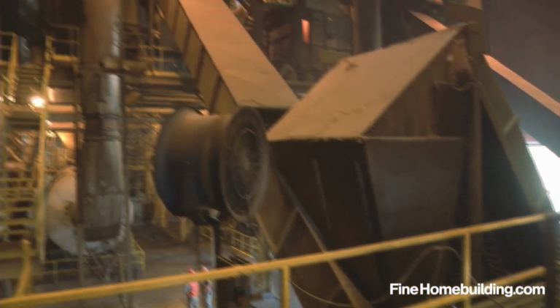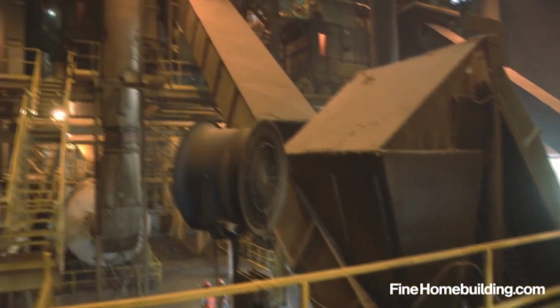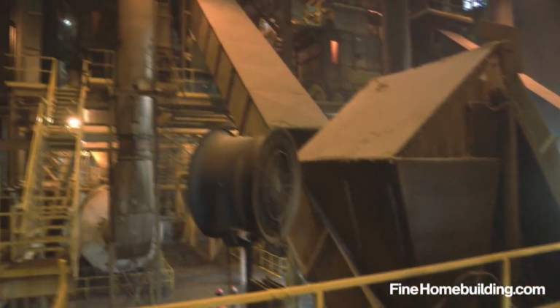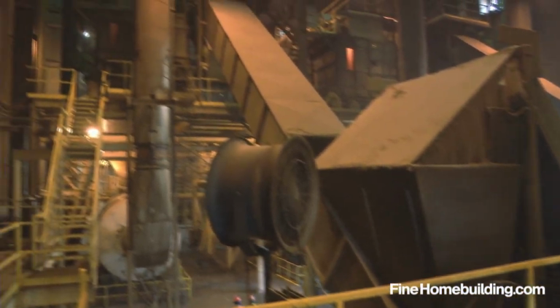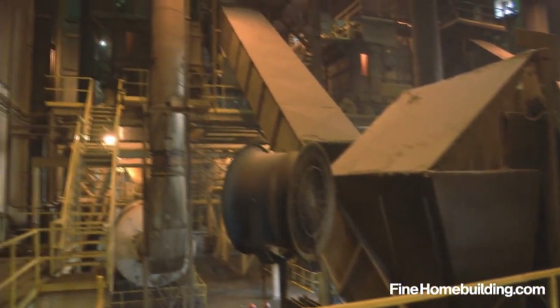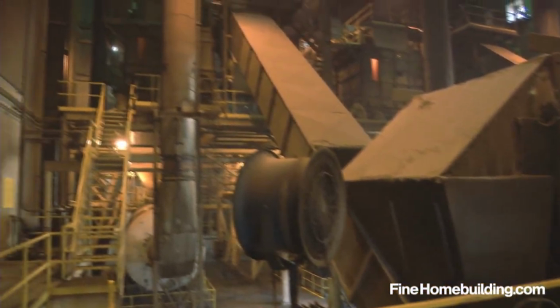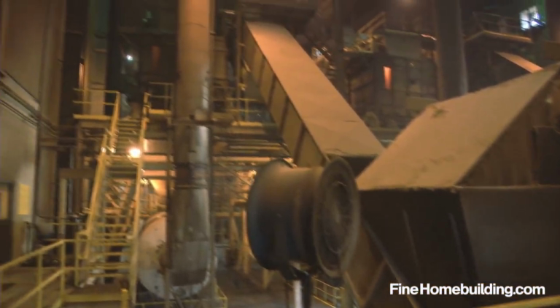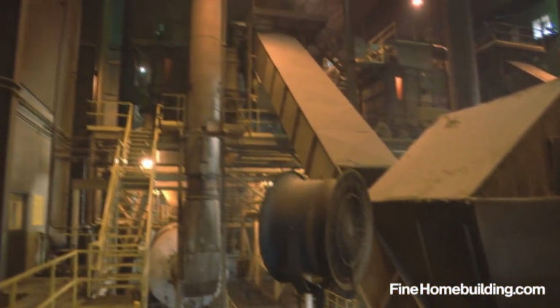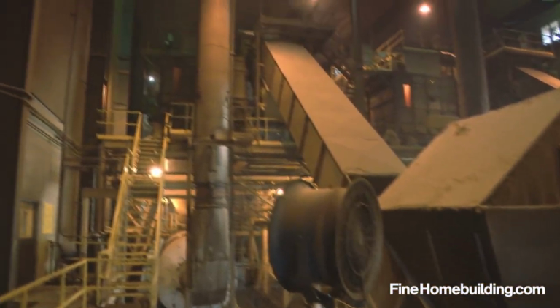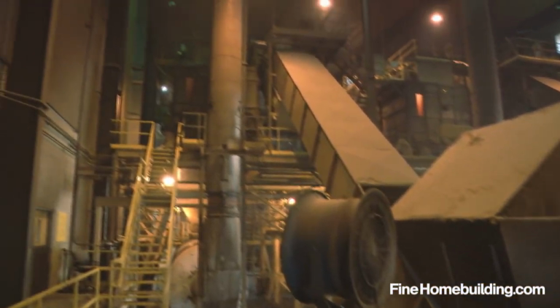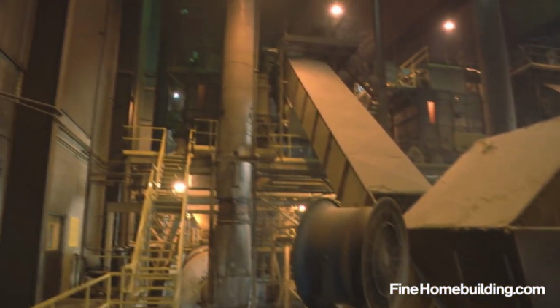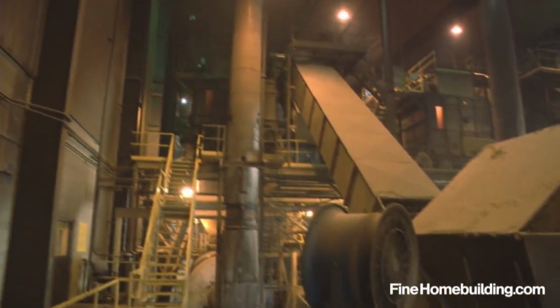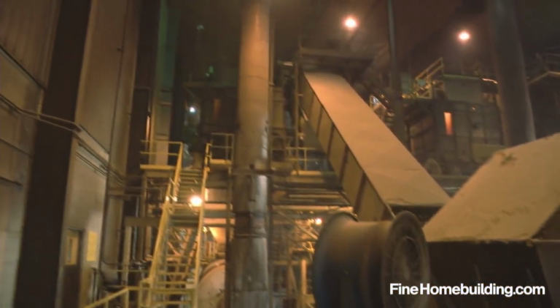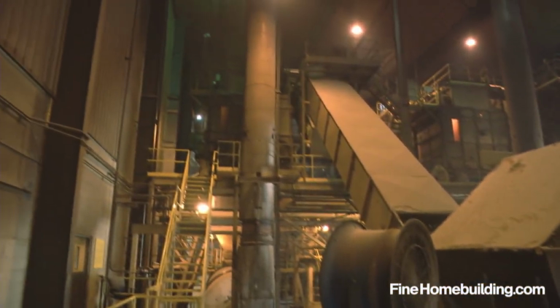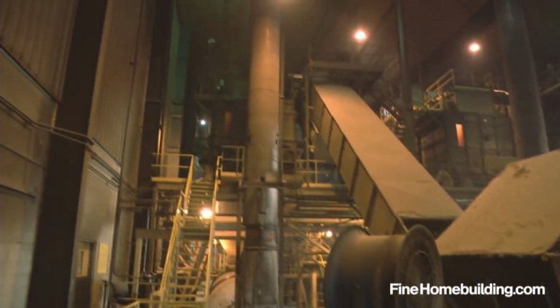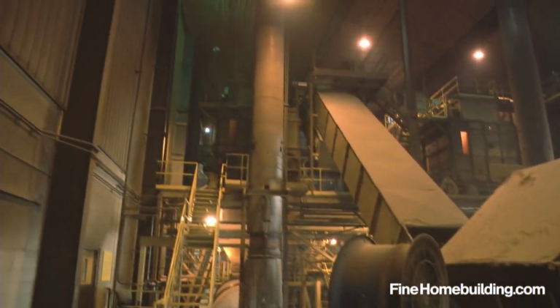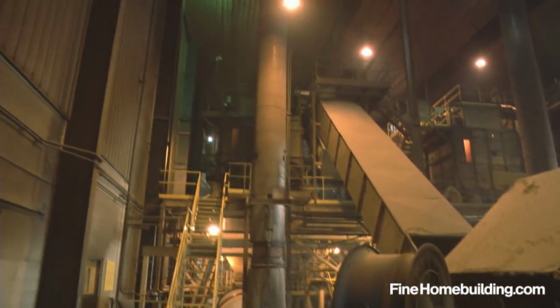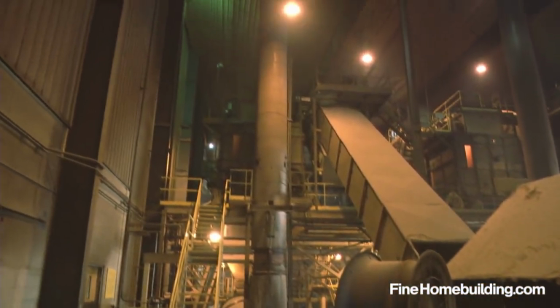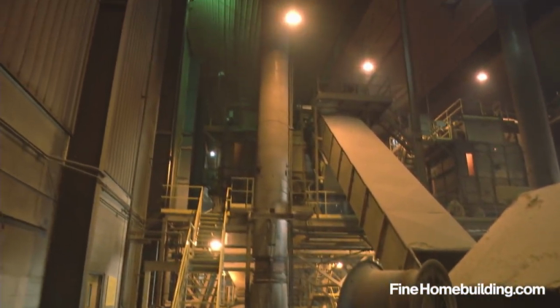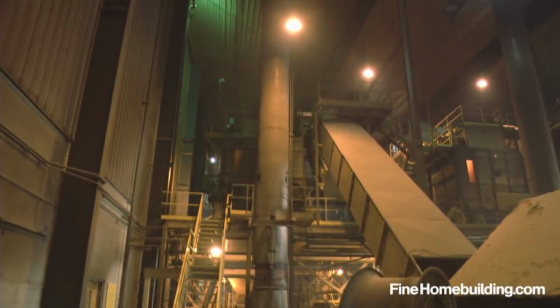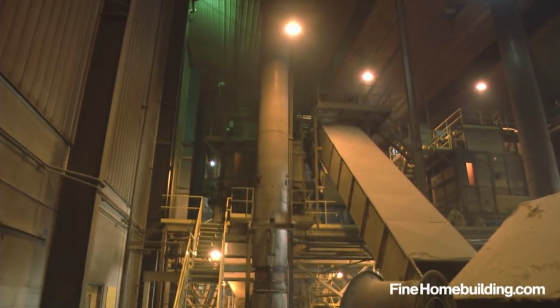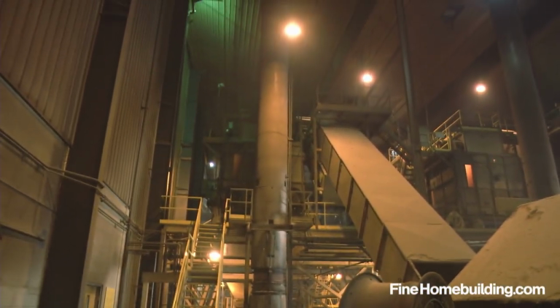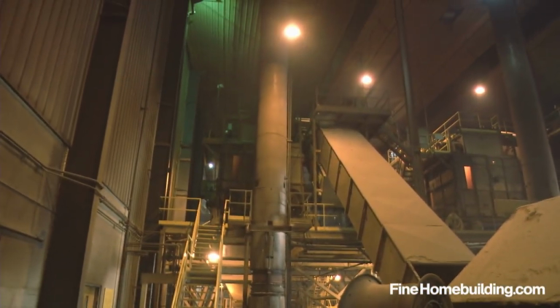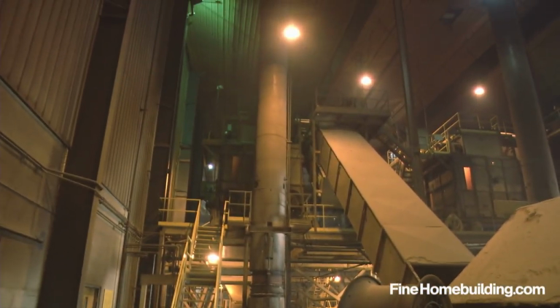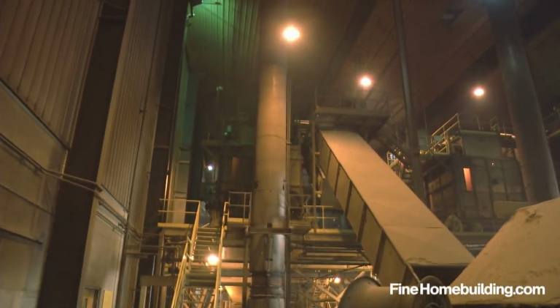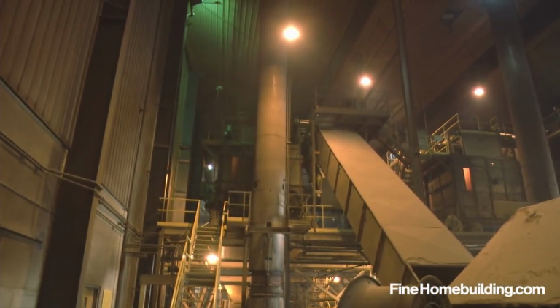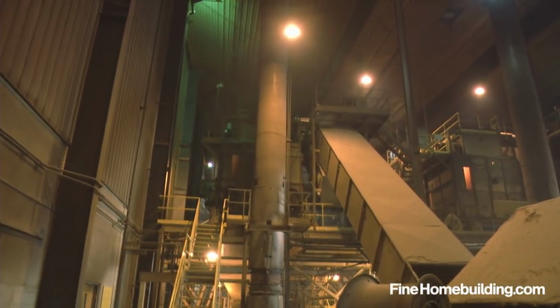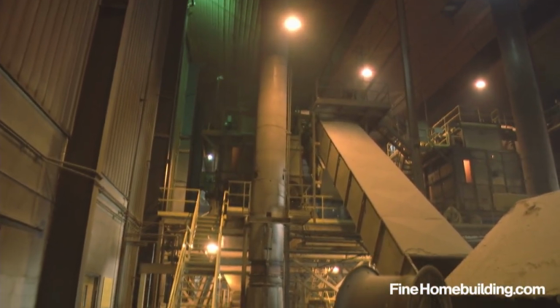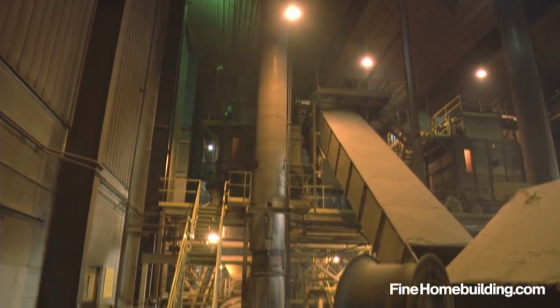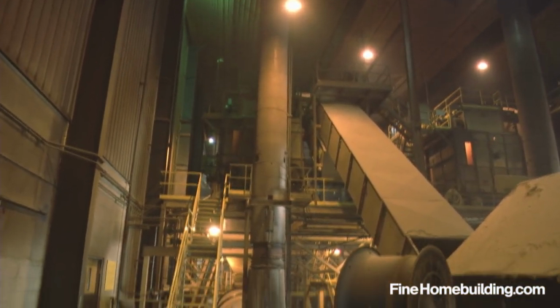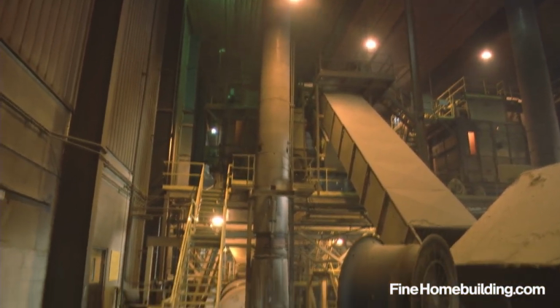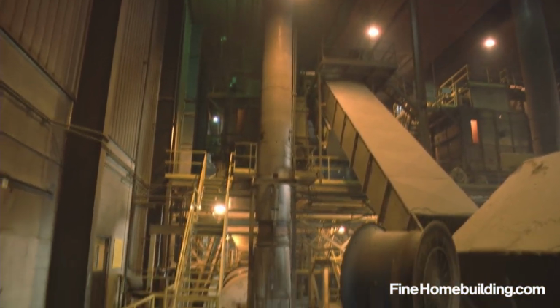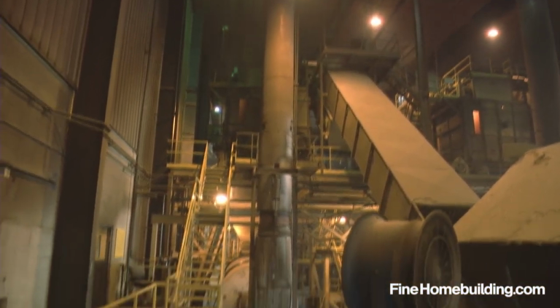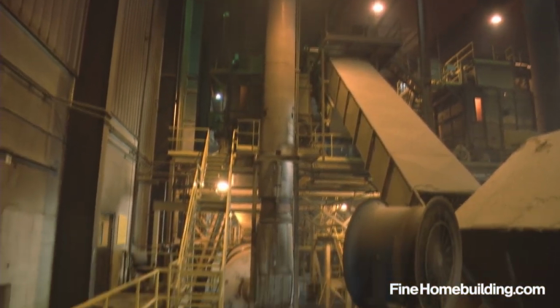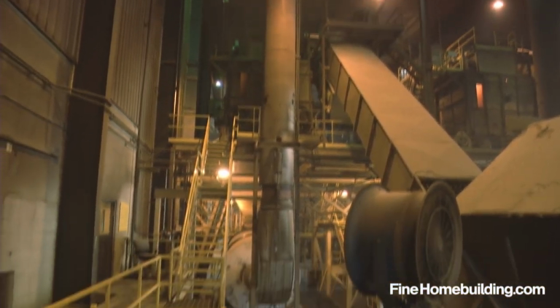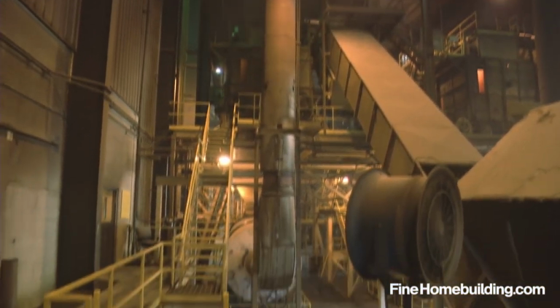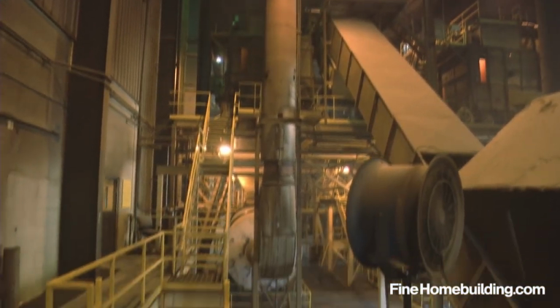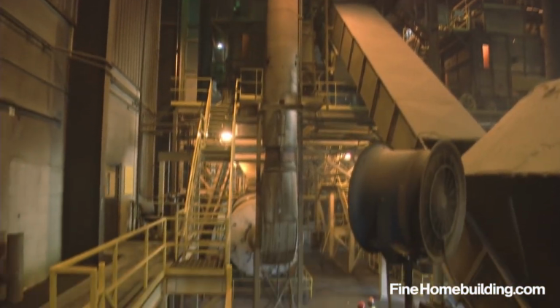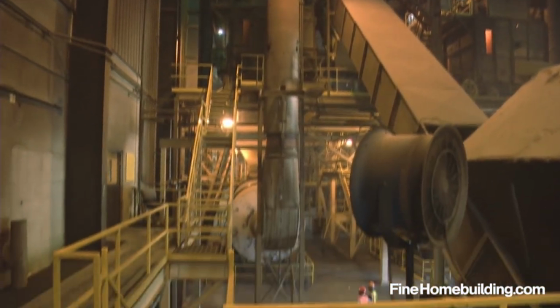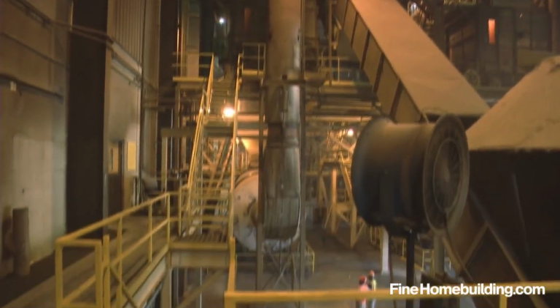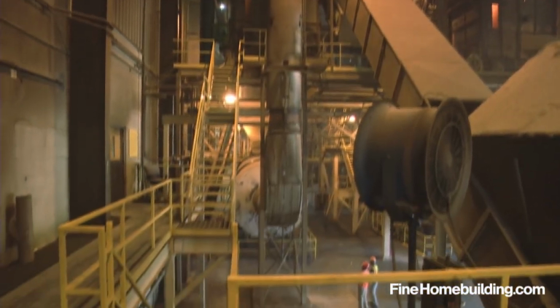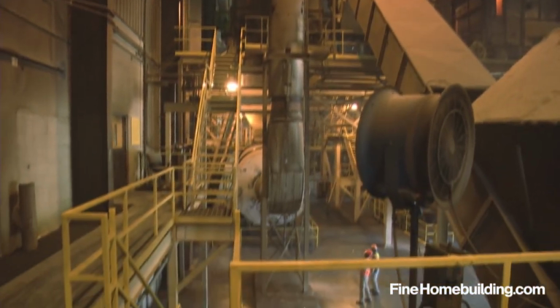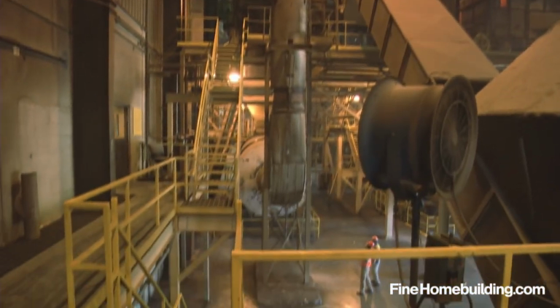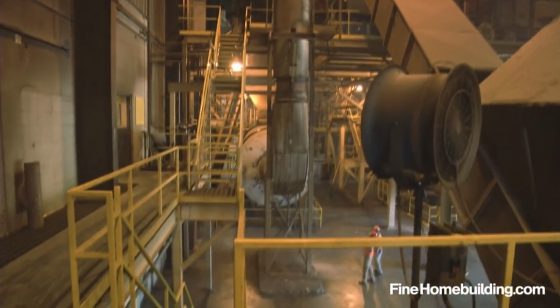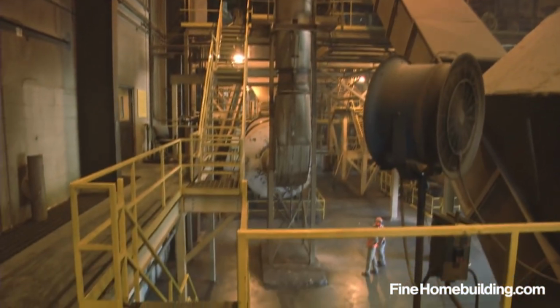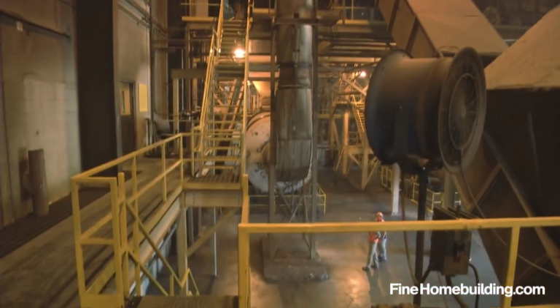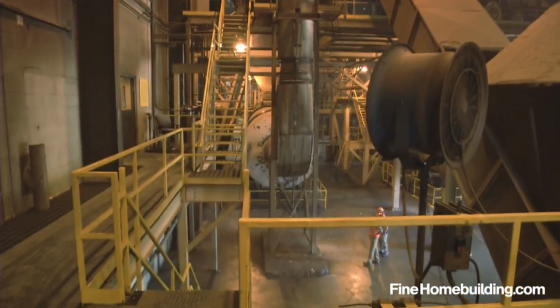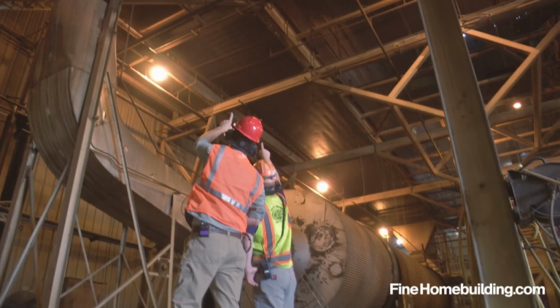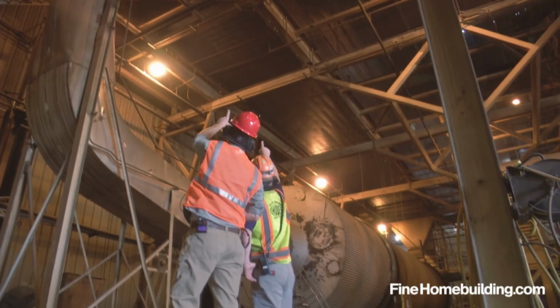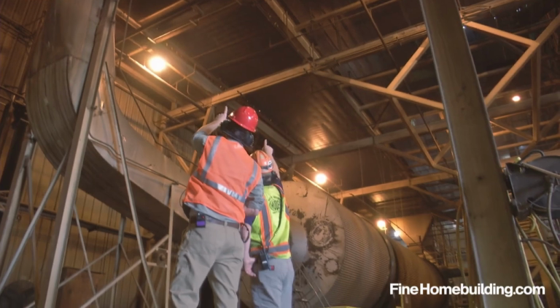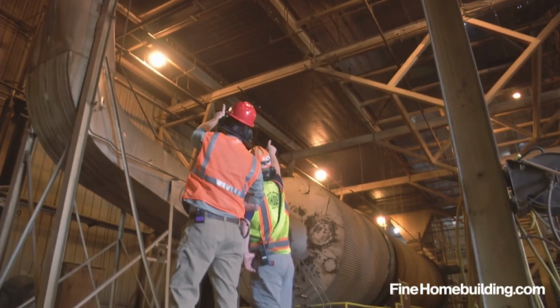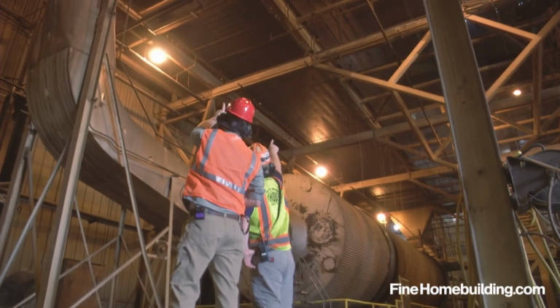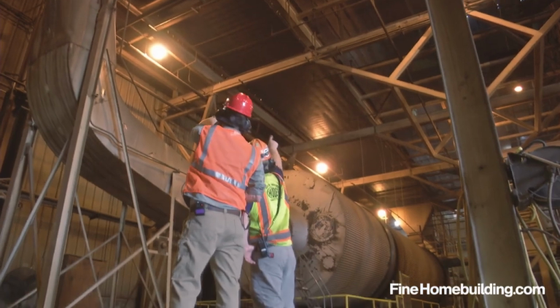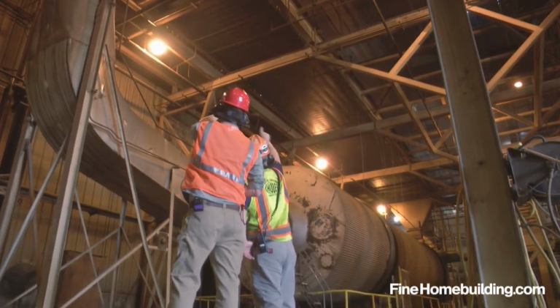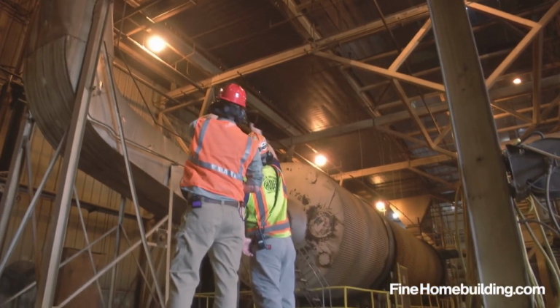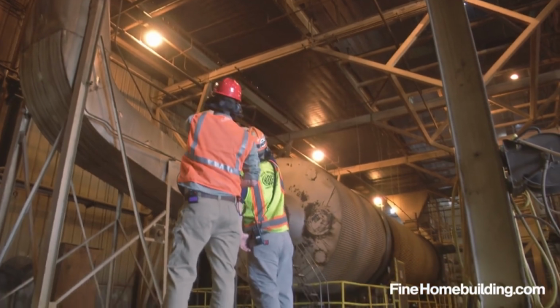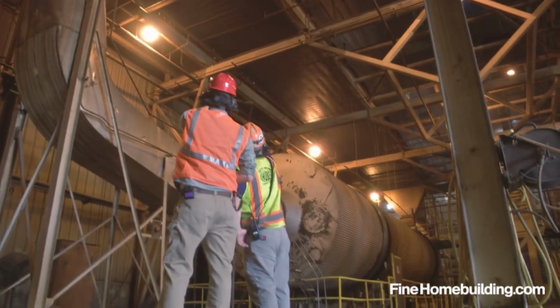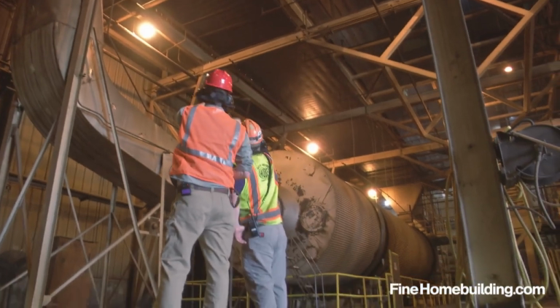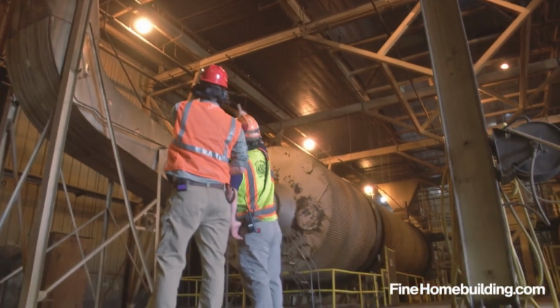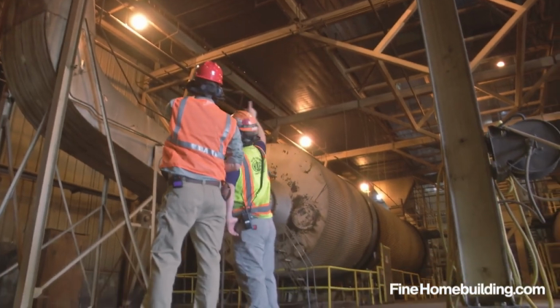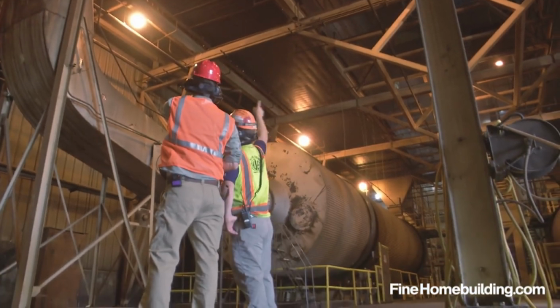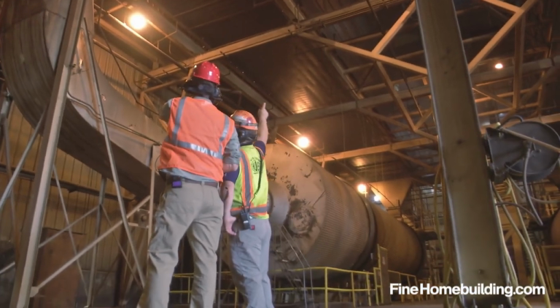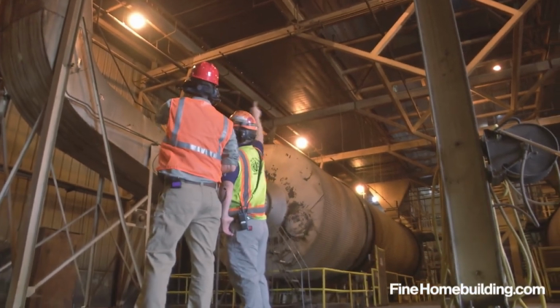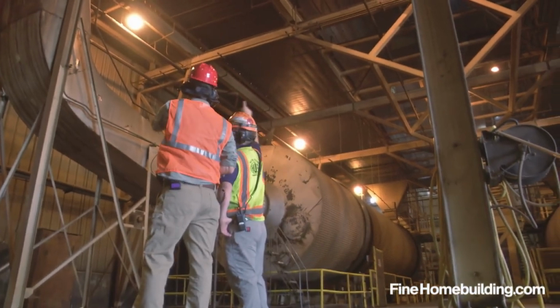Once cut, strands move across the facility and are dropped into a giant furnace-fed dryer that removes any remaining moisture from the wood.